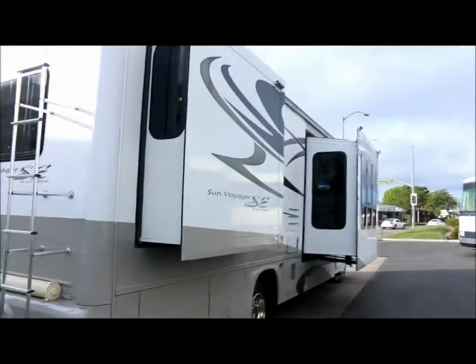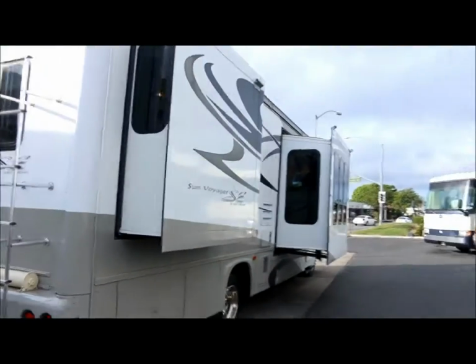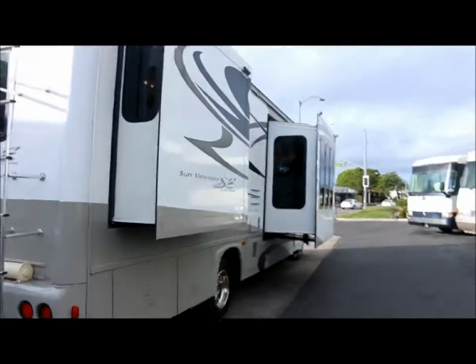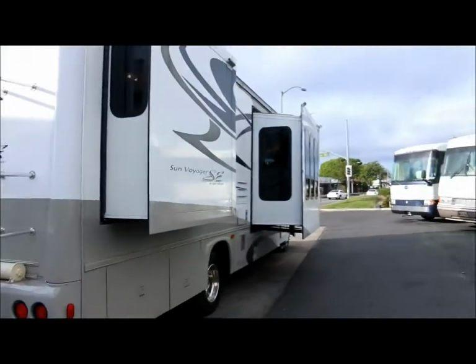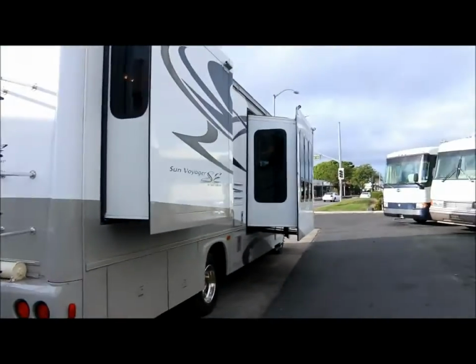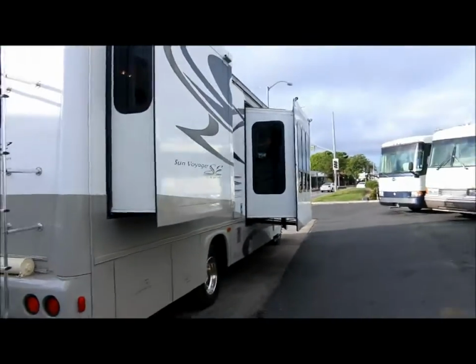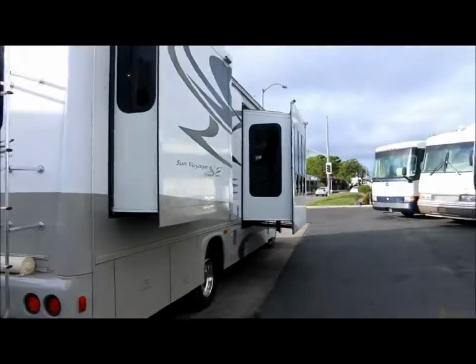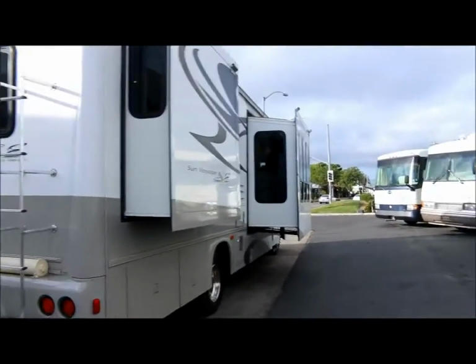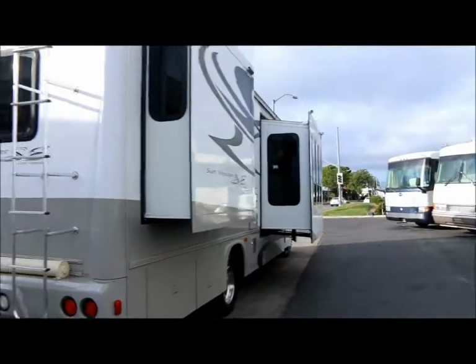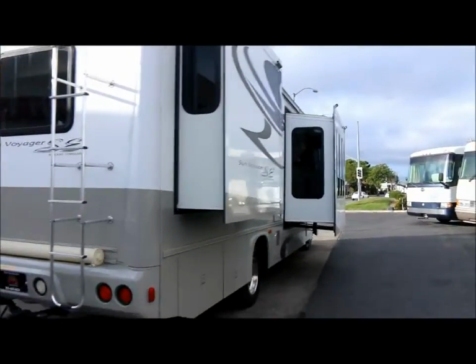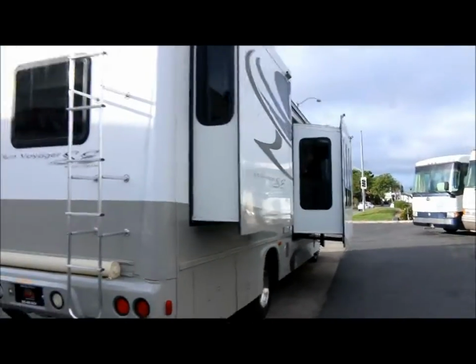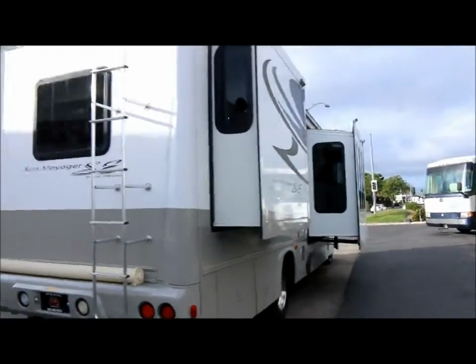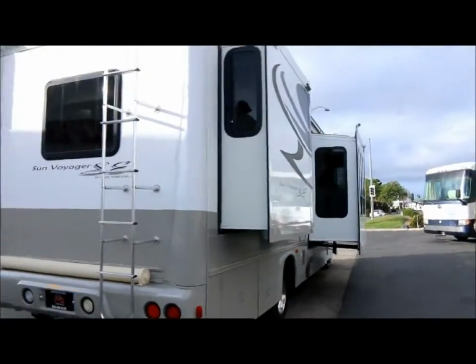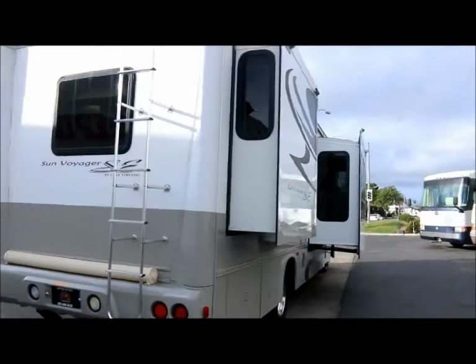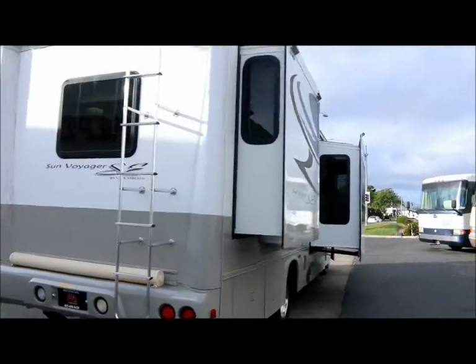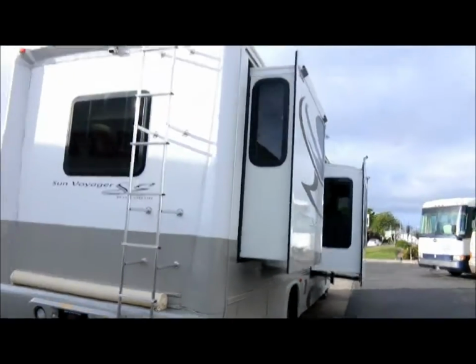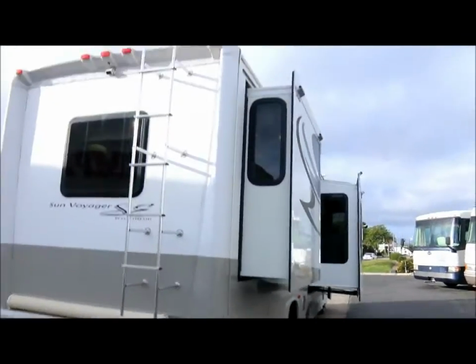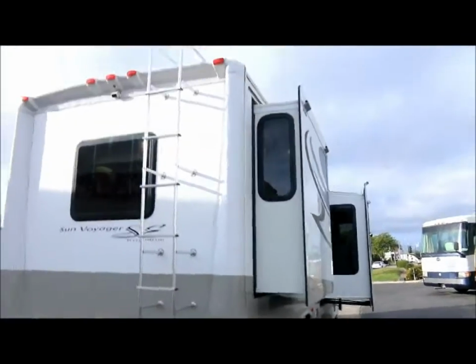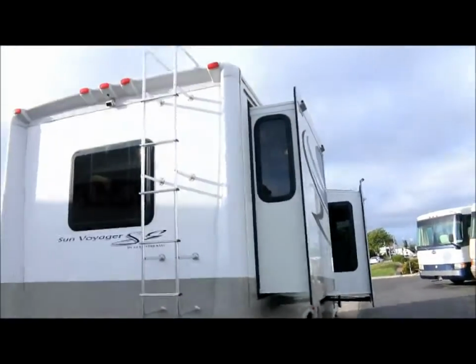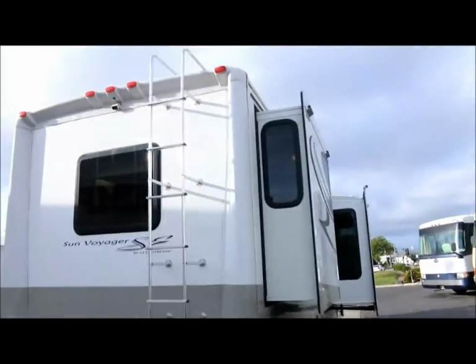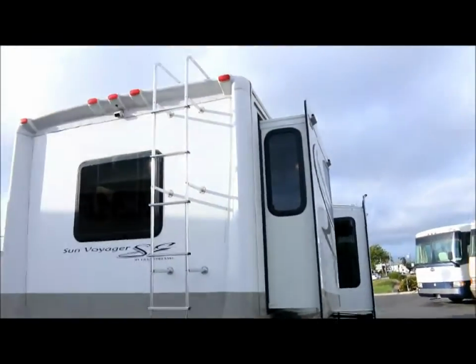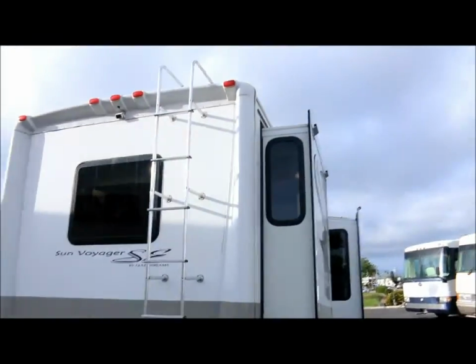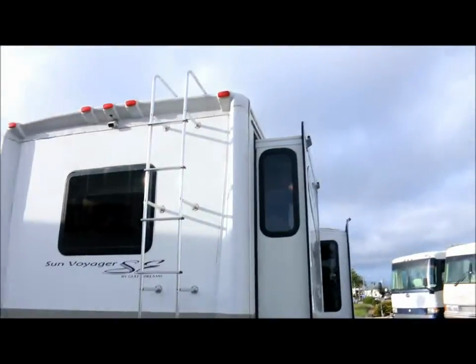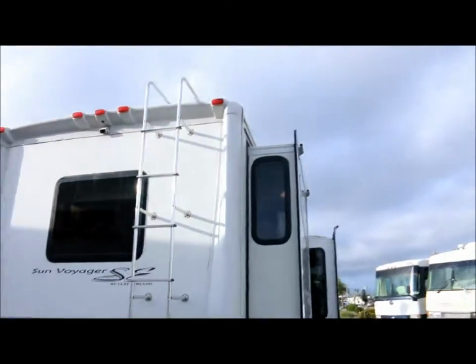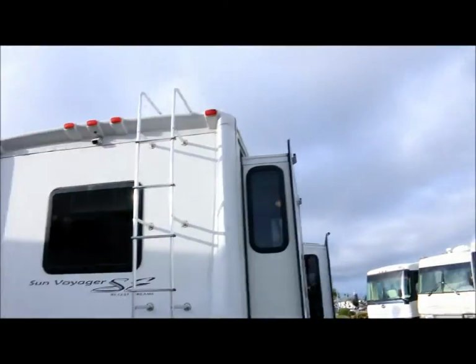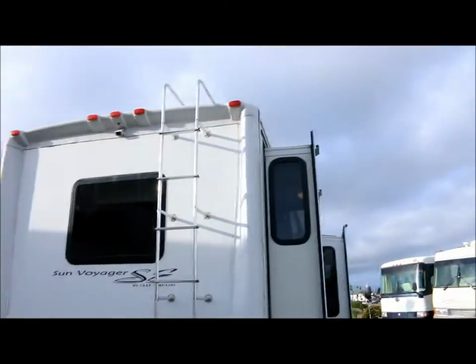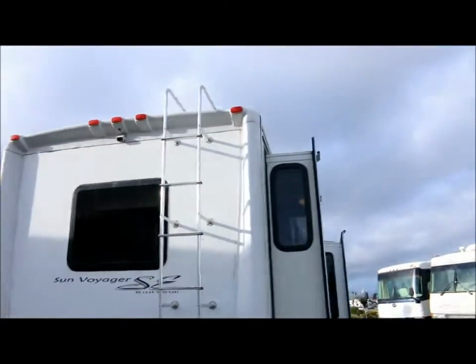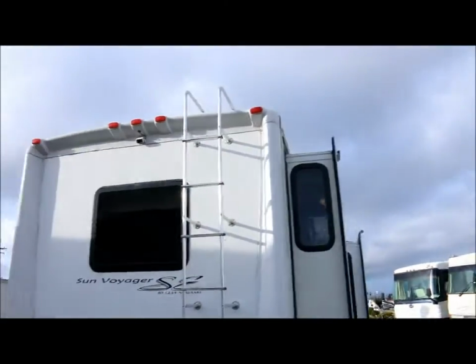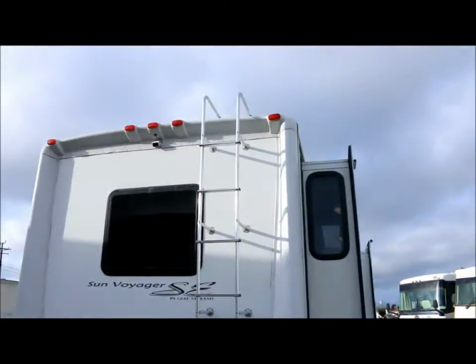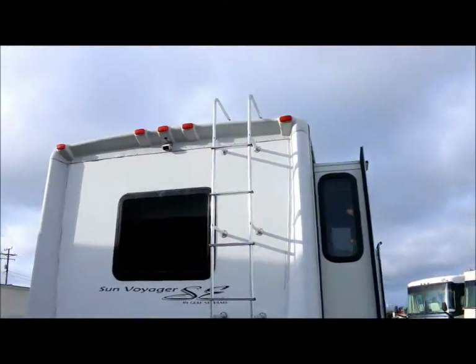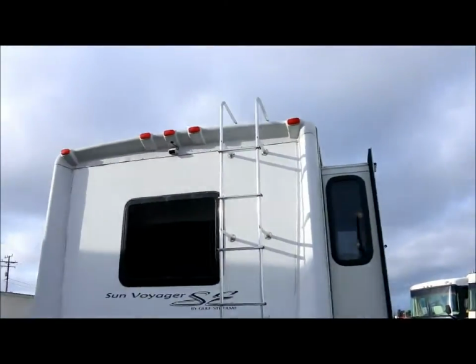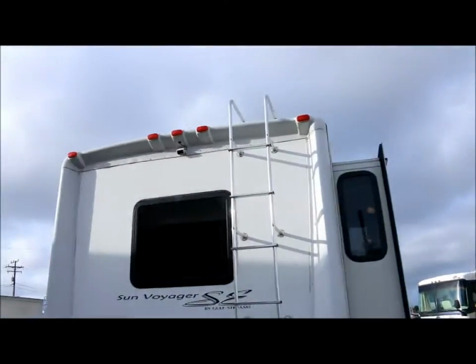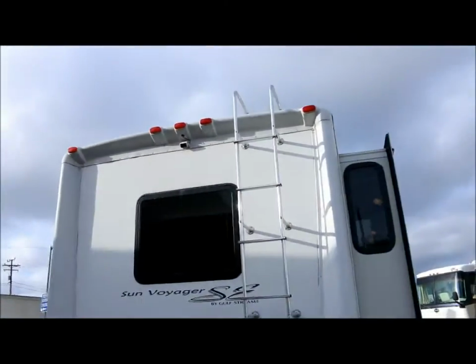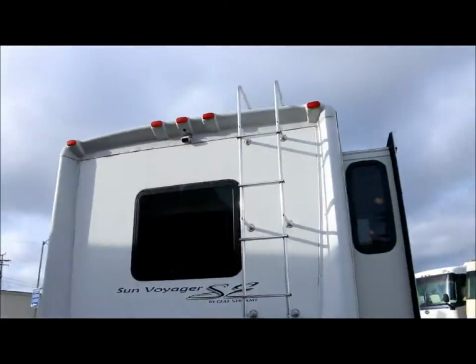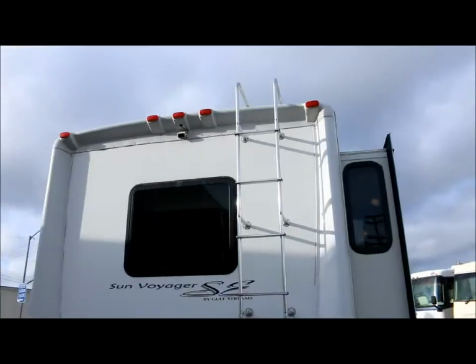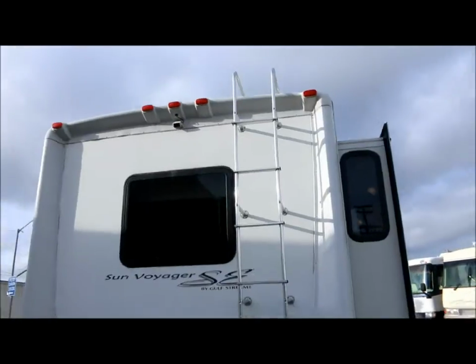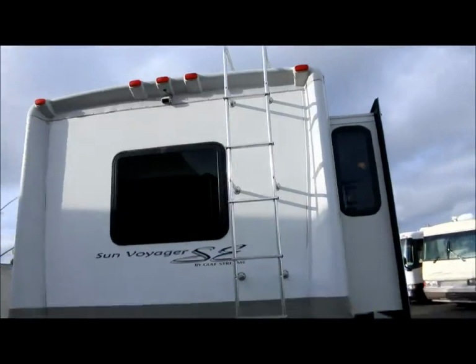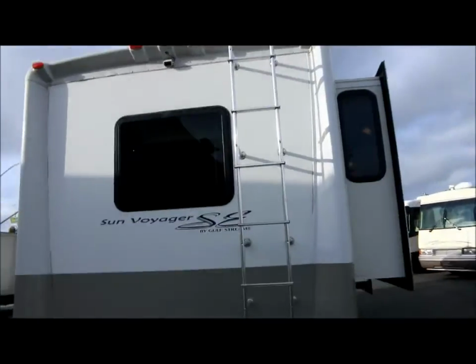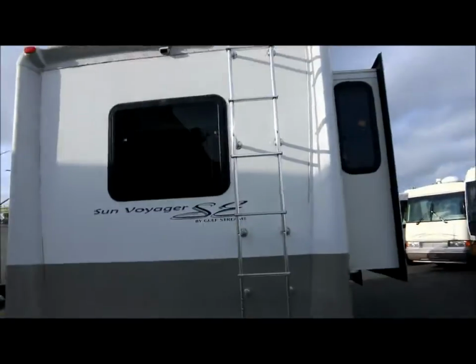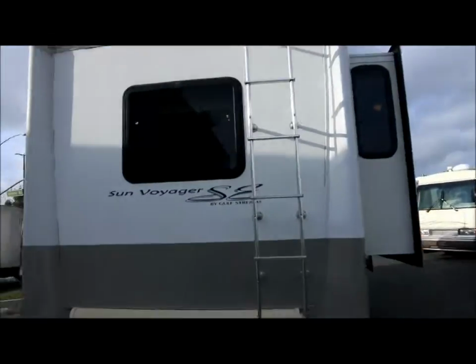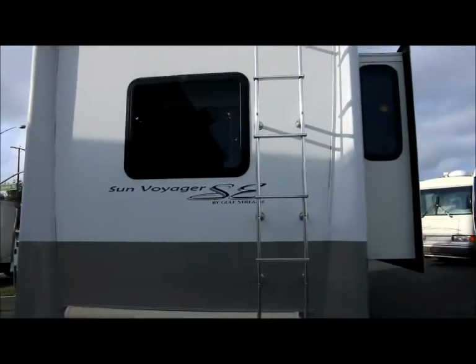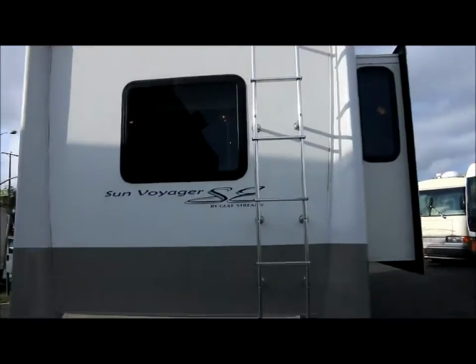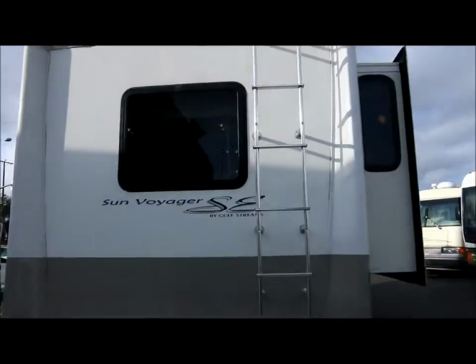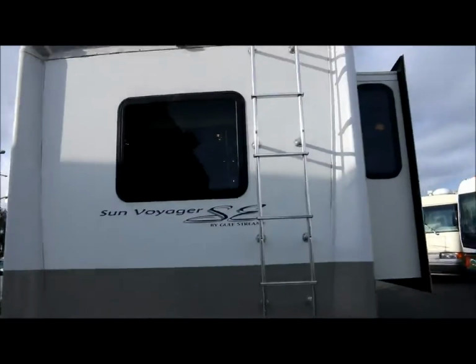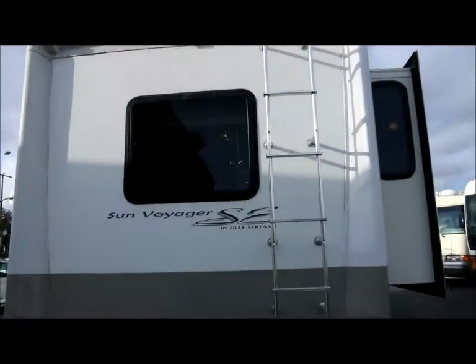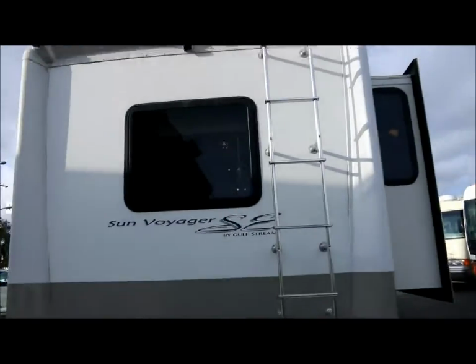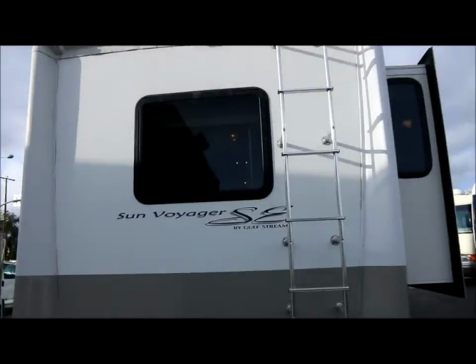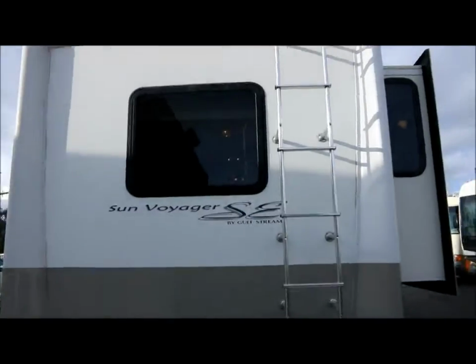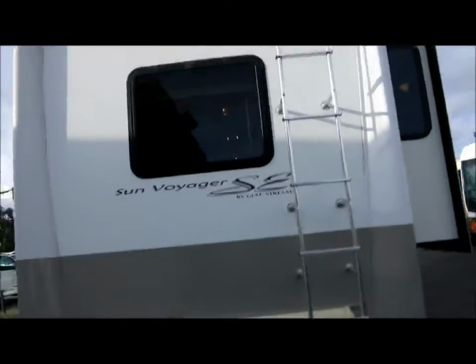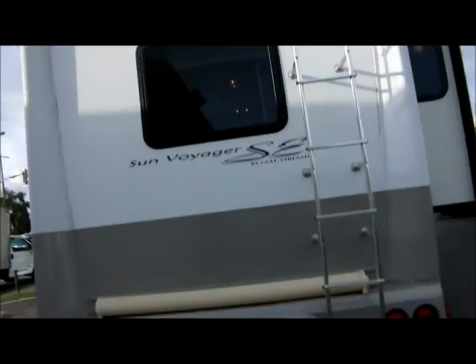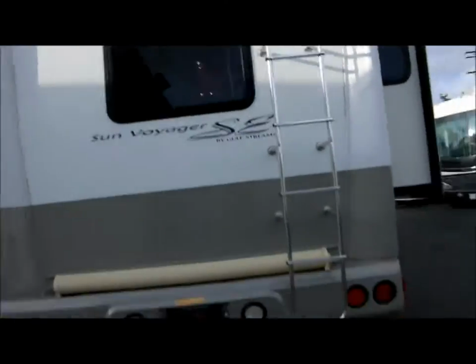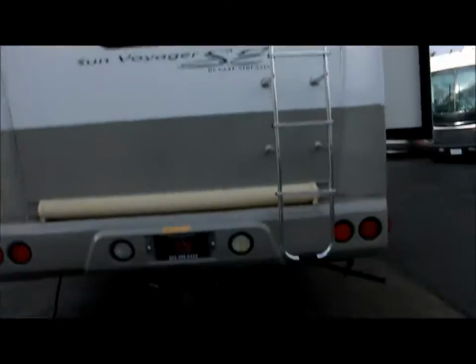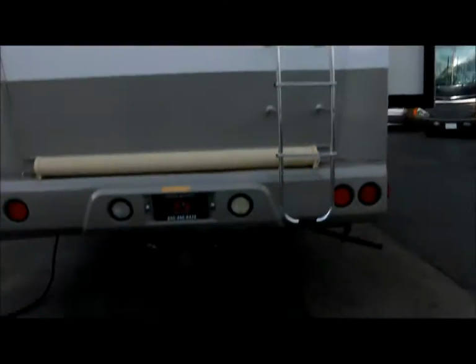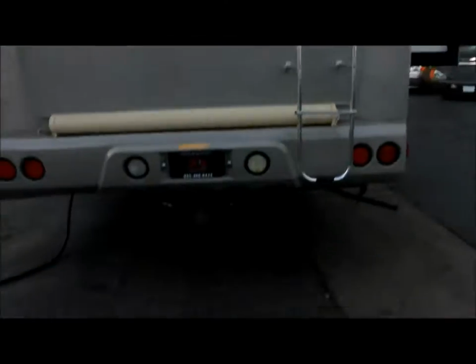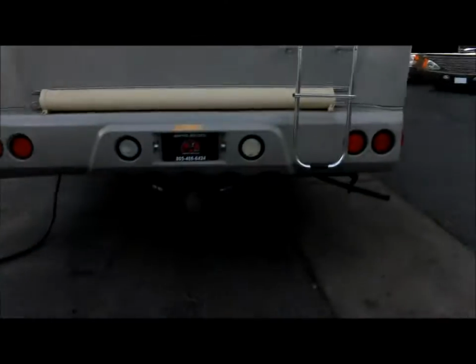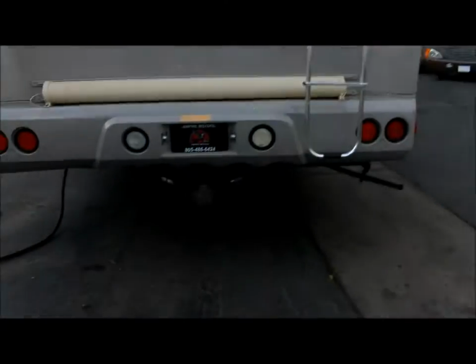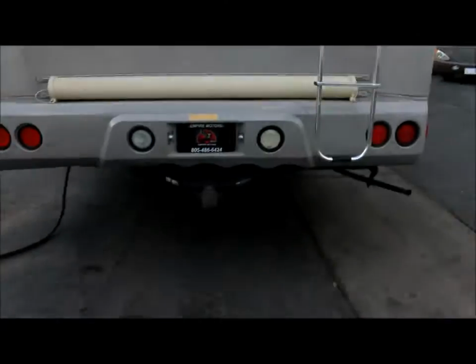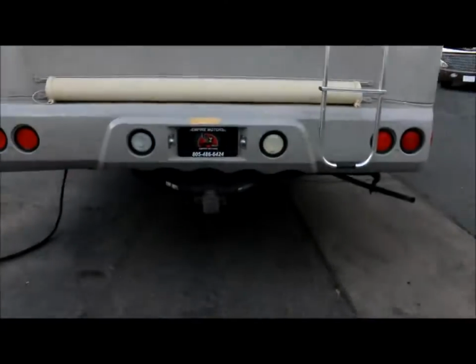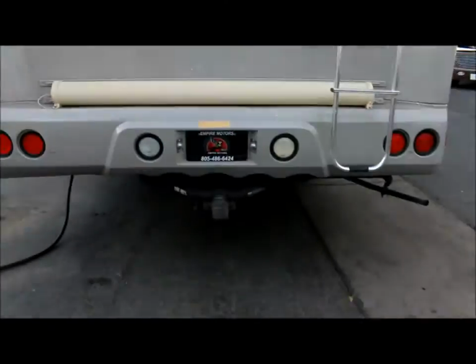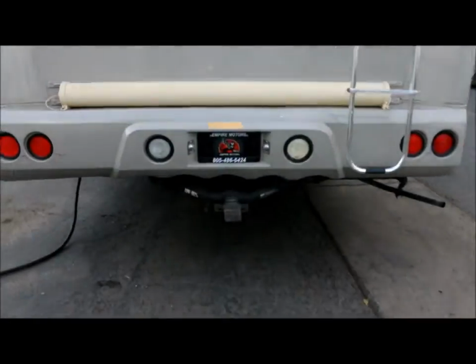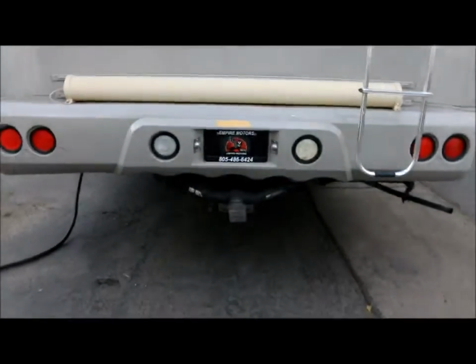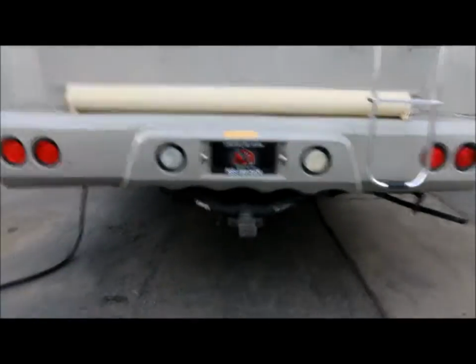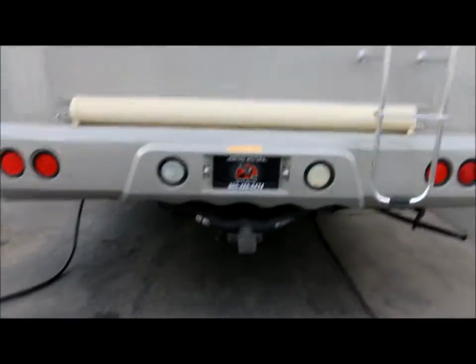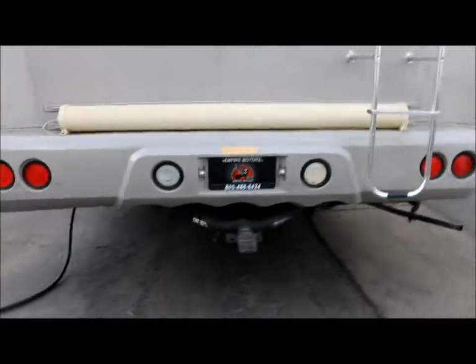In the rear of the coach you have the roof access ladder, backup camera monitor, and a nice window with a tow package. Of course there's storage below.